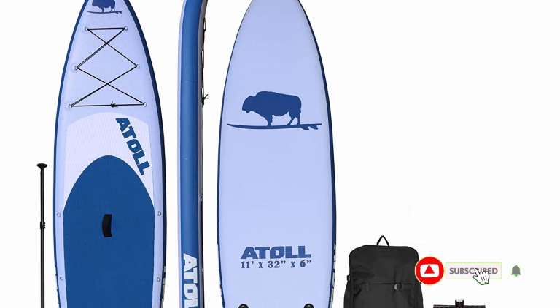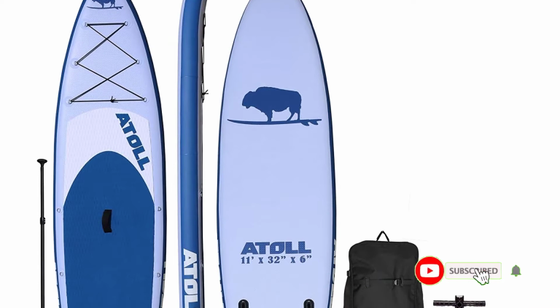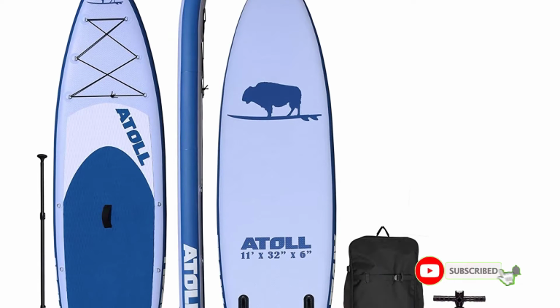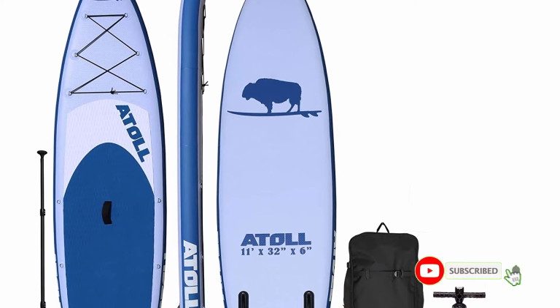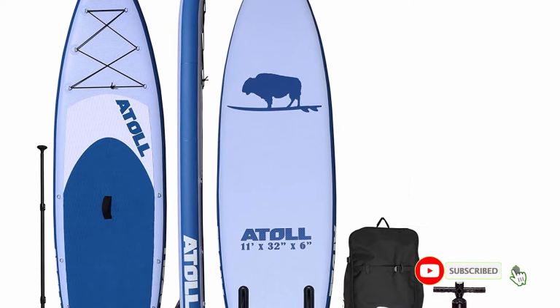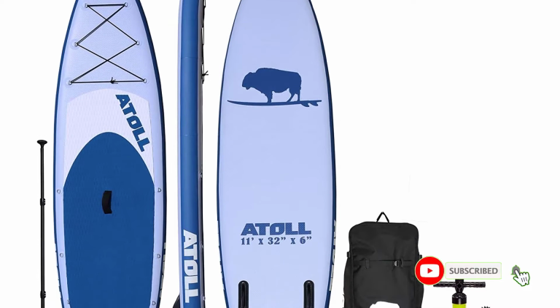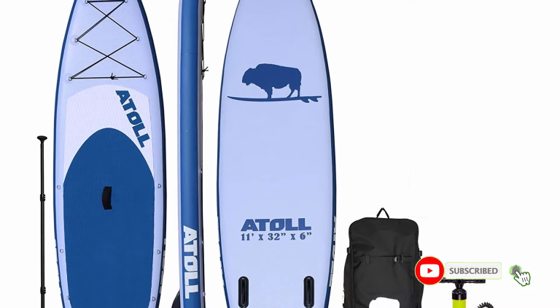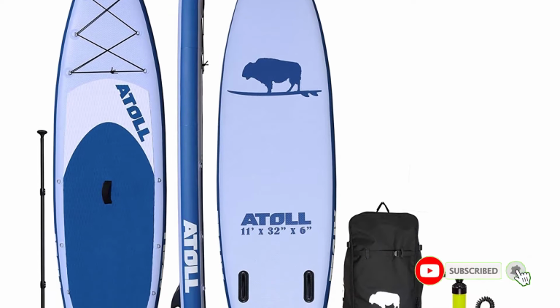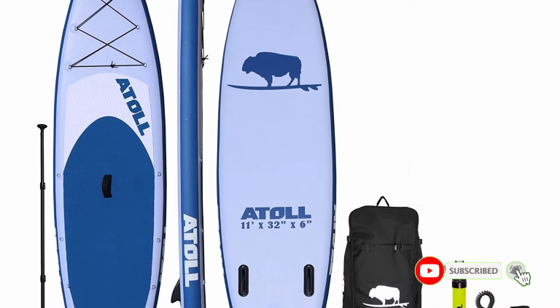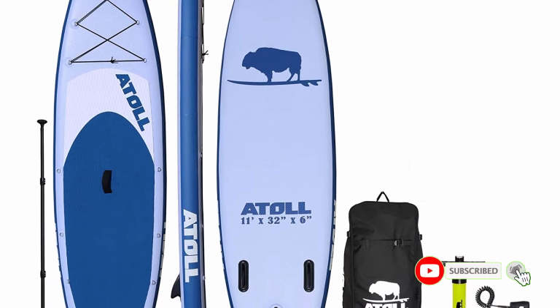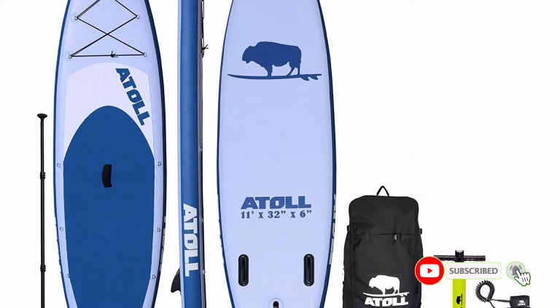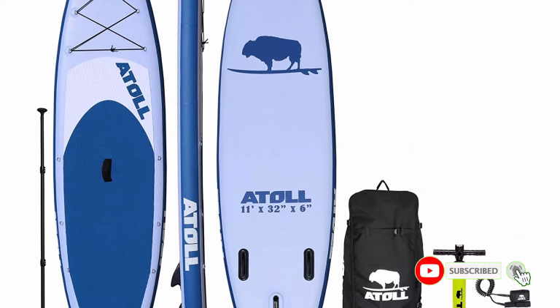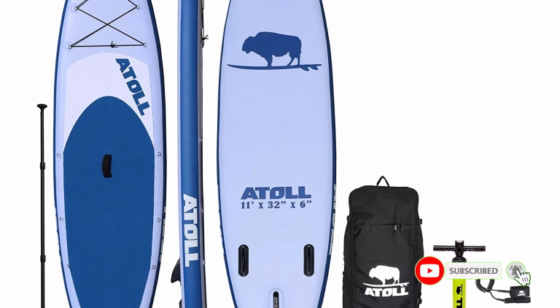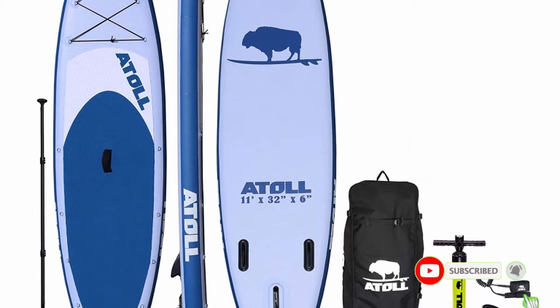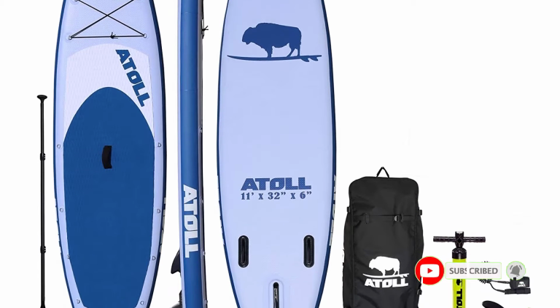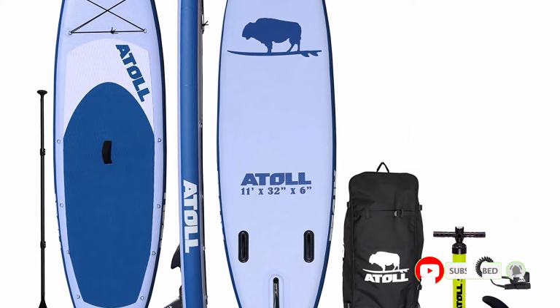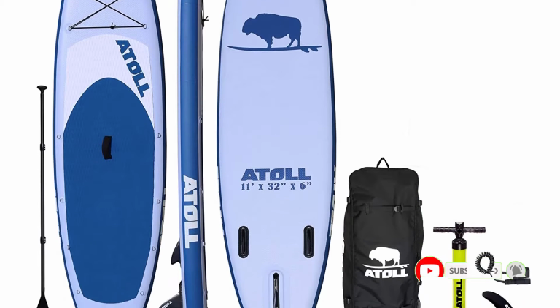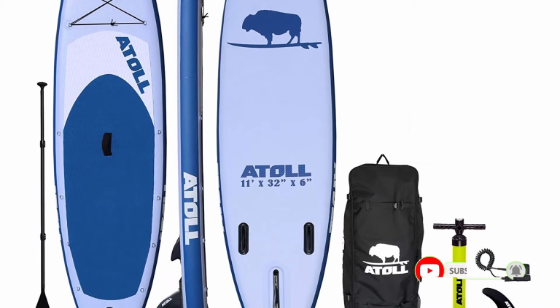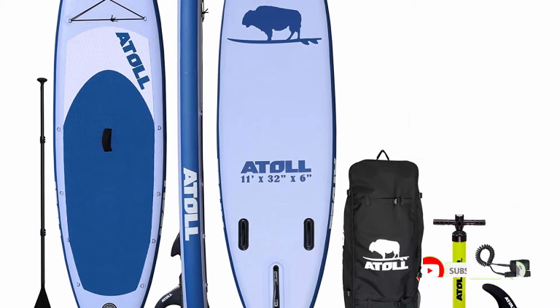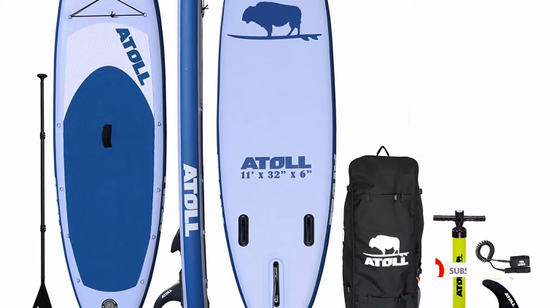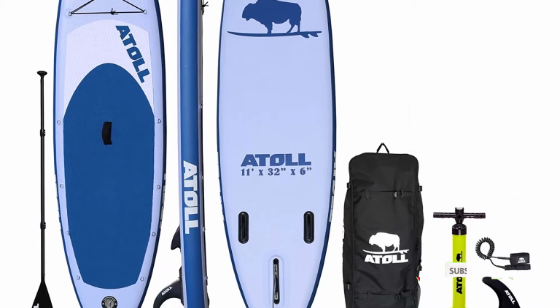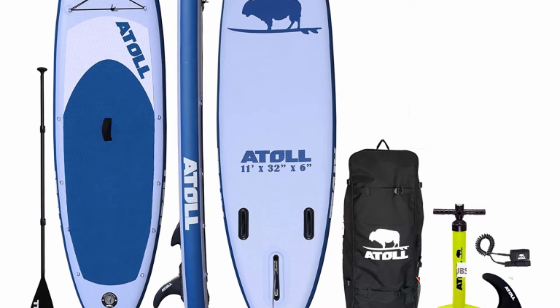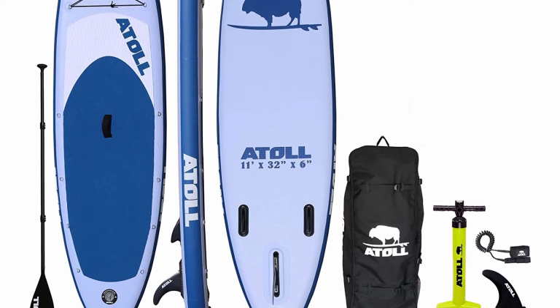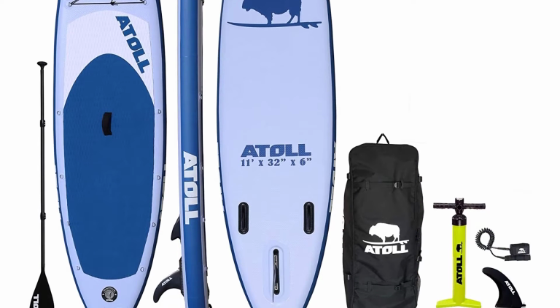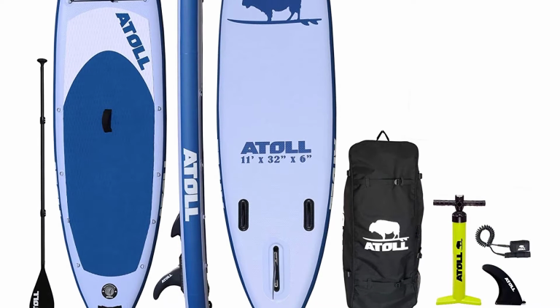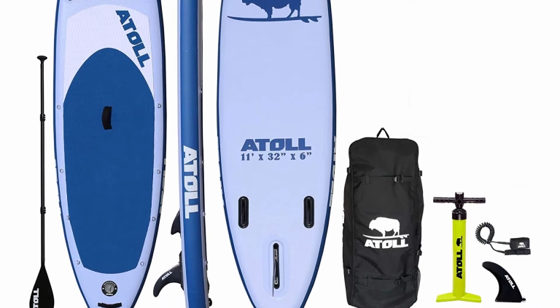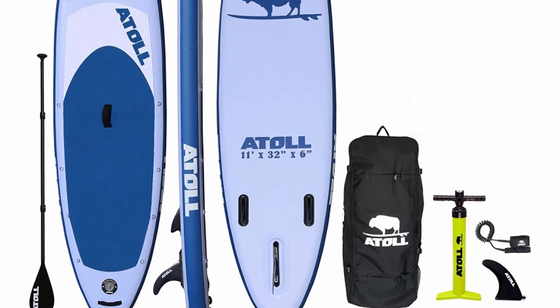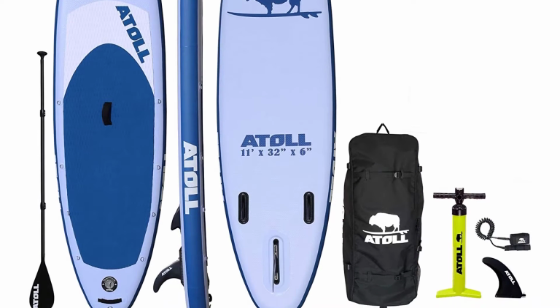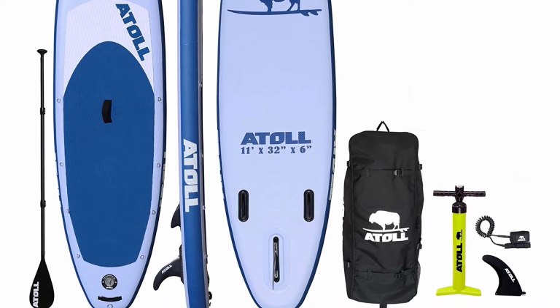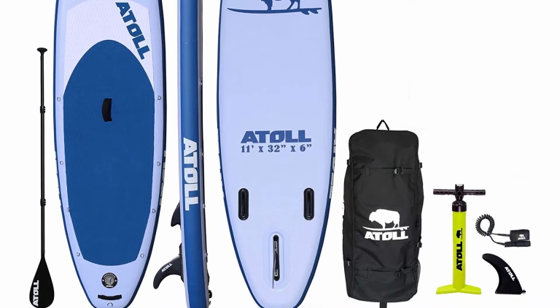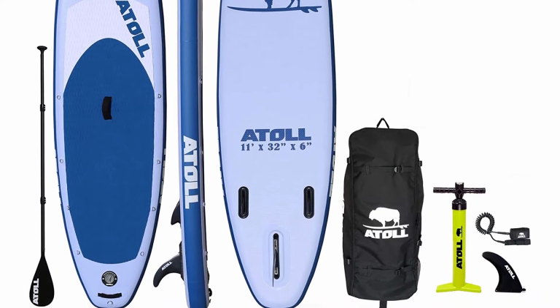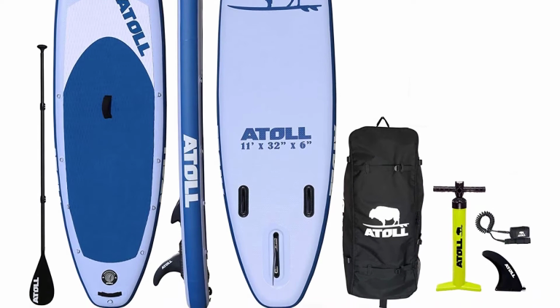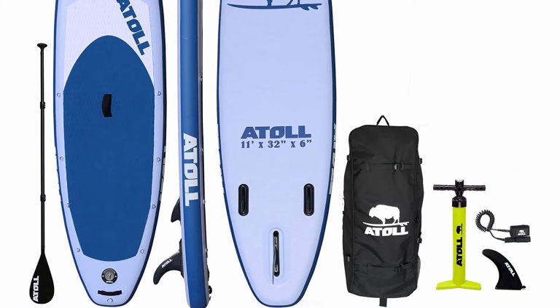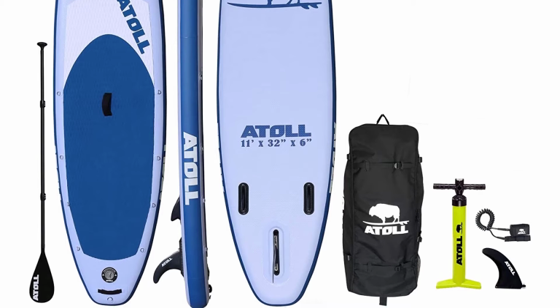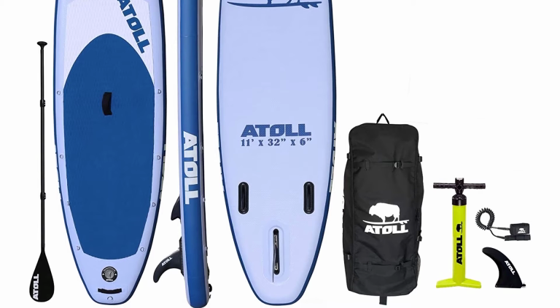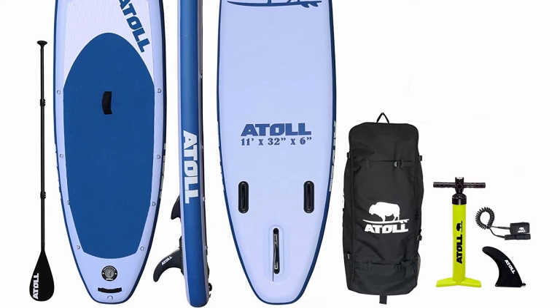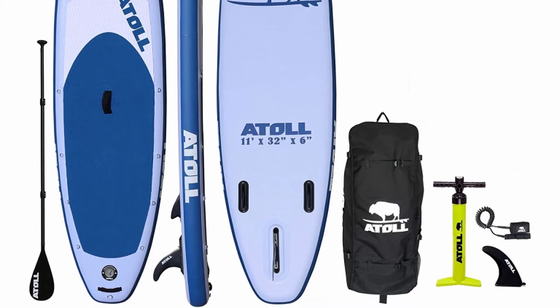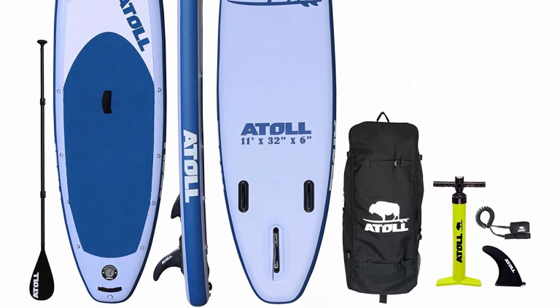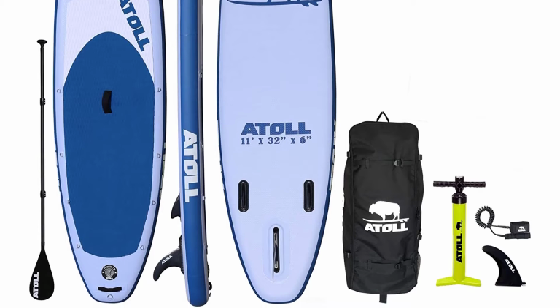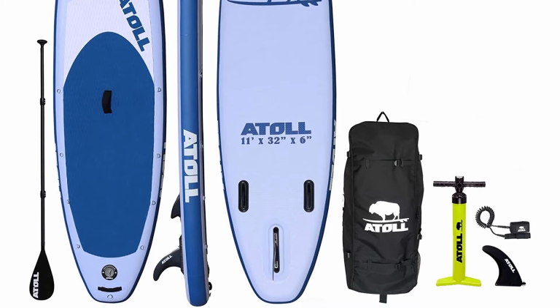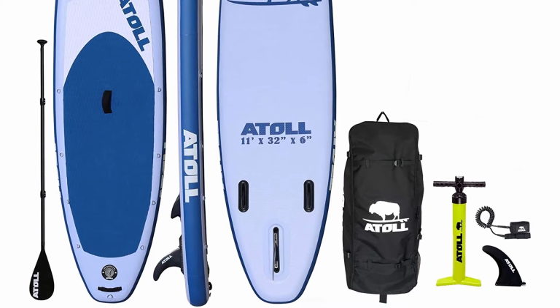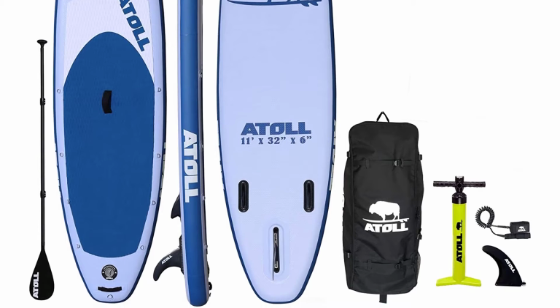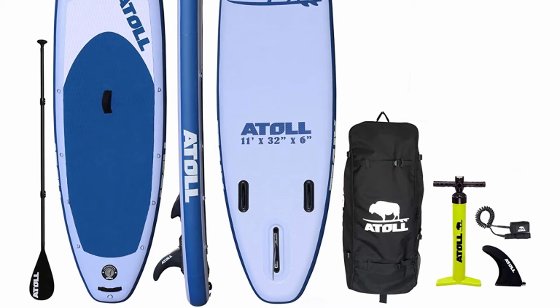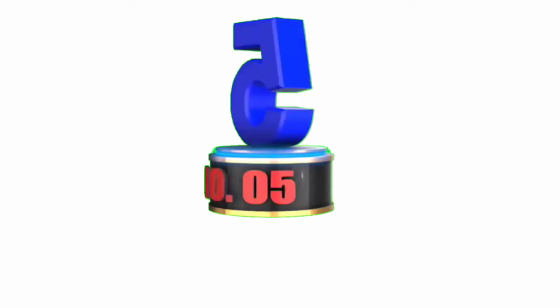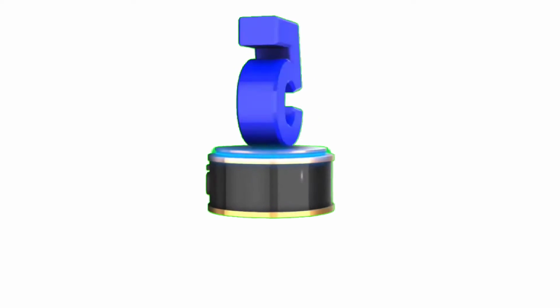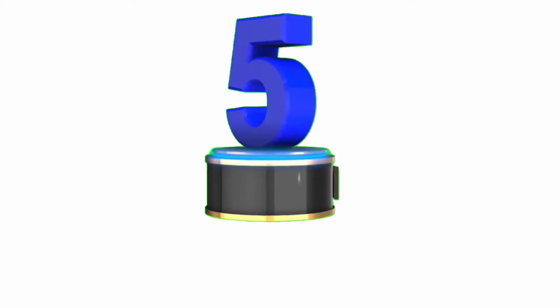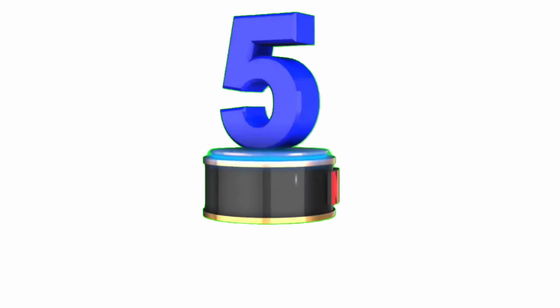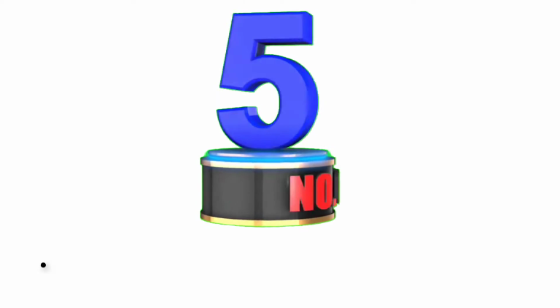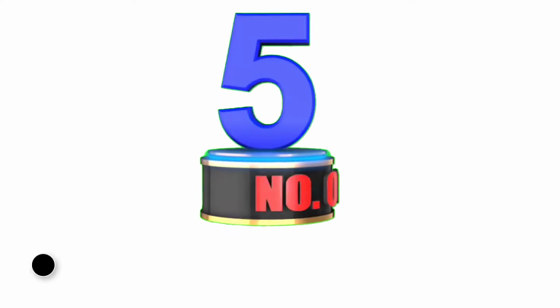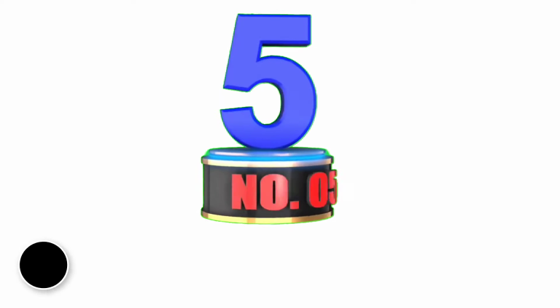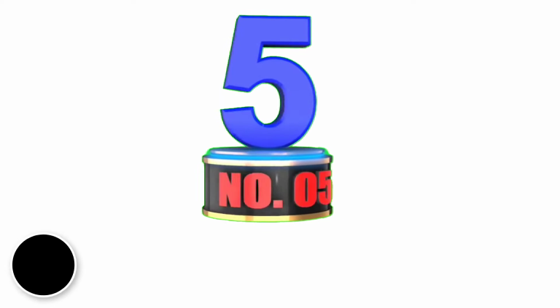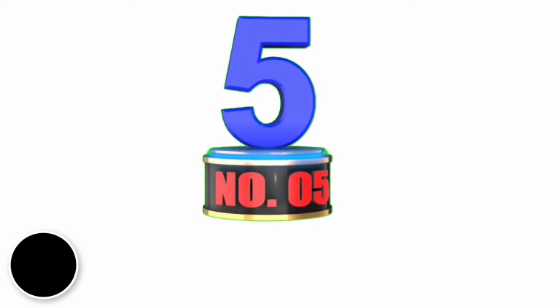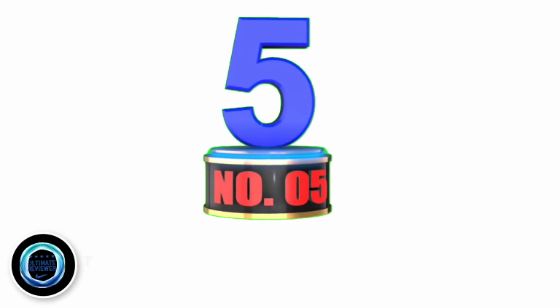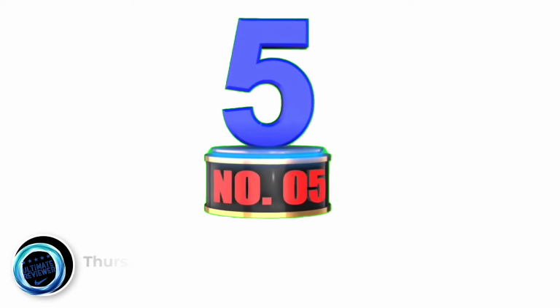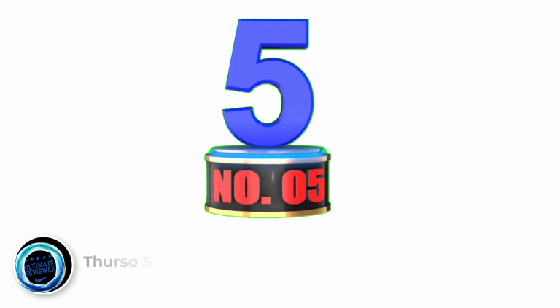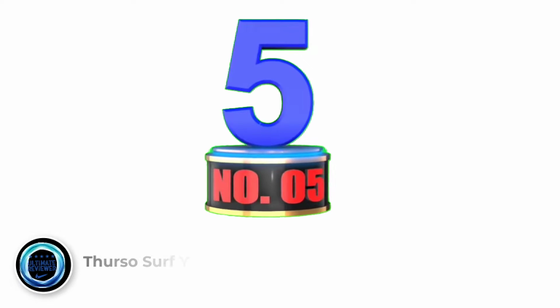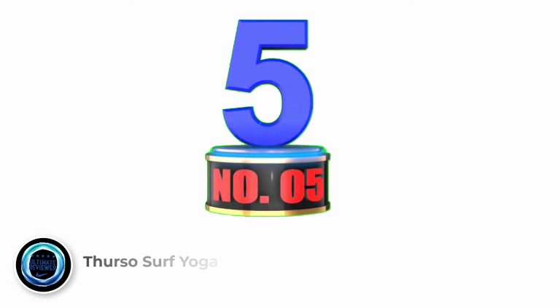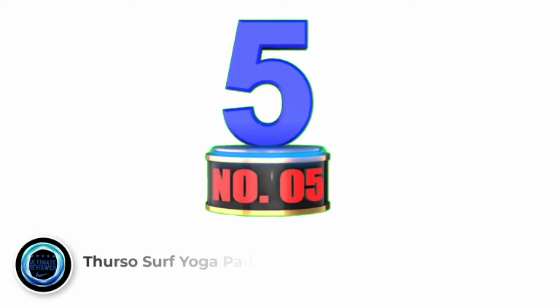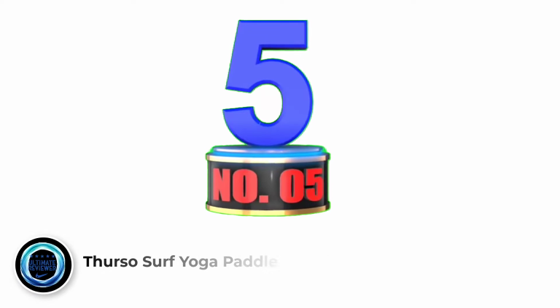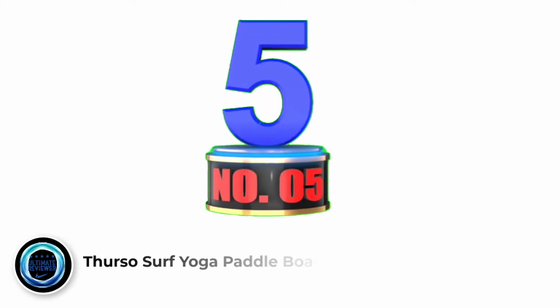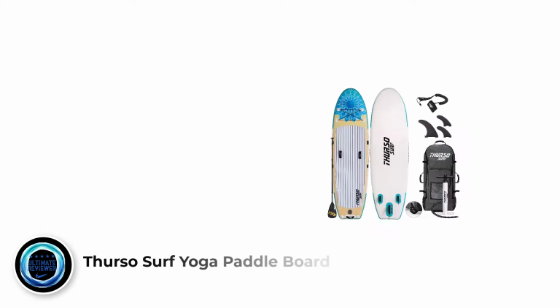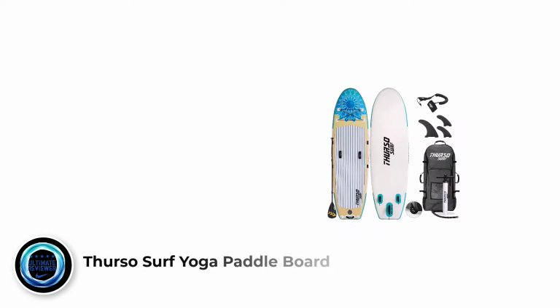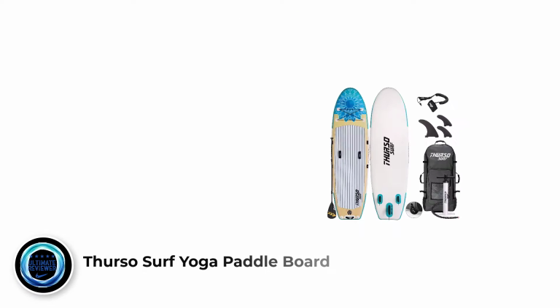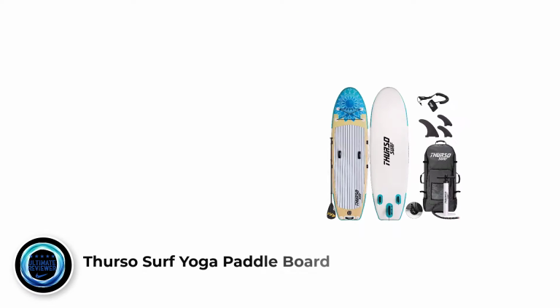Positive side of this product: ultimate all-around paddleboard that has it all; a top-rated SUP with hundreds of glowing reviews. Number 5: ThermoSurf Yoga Paddleboard.